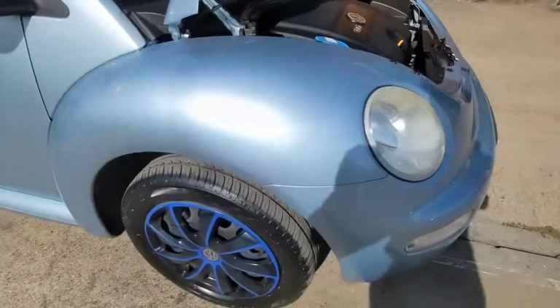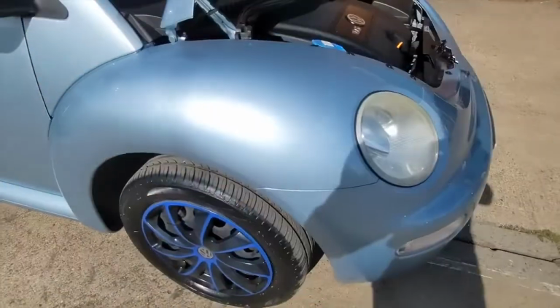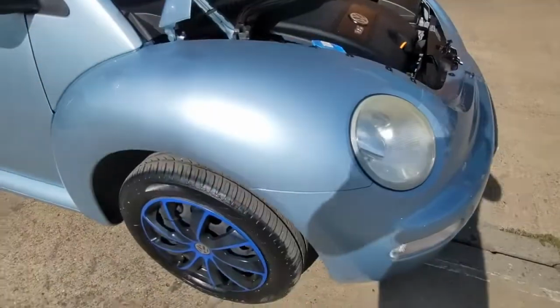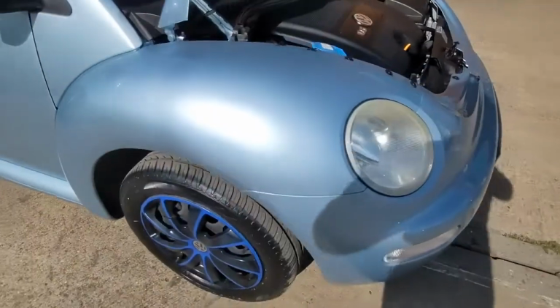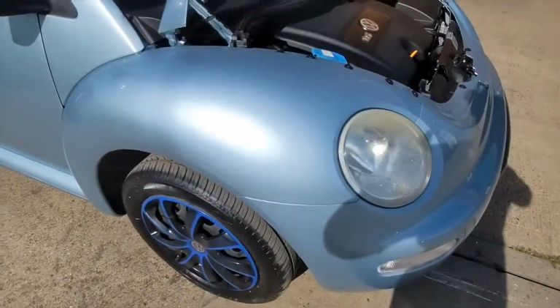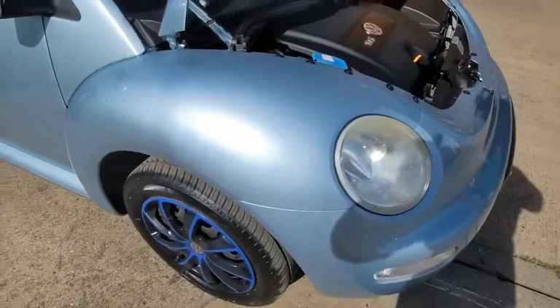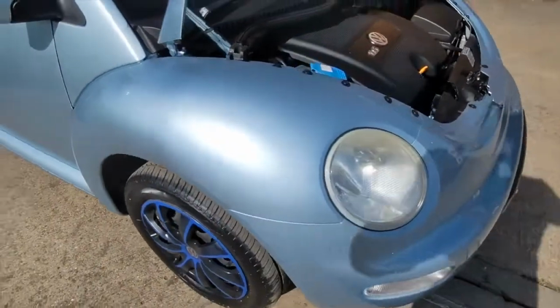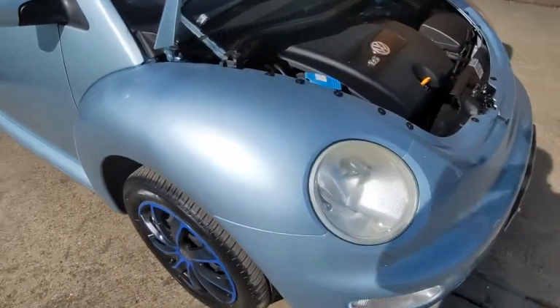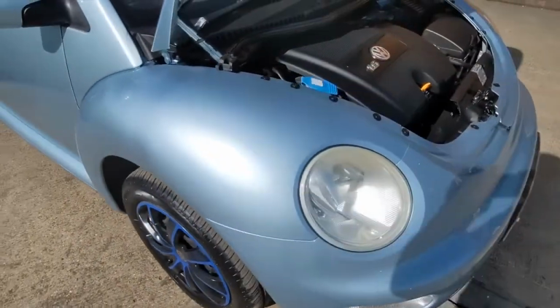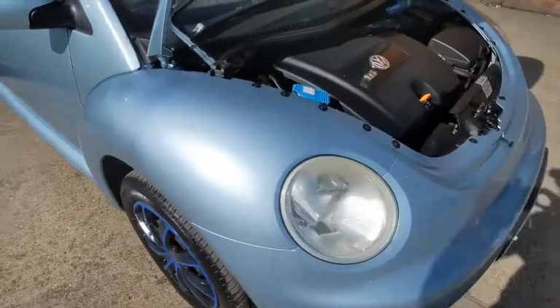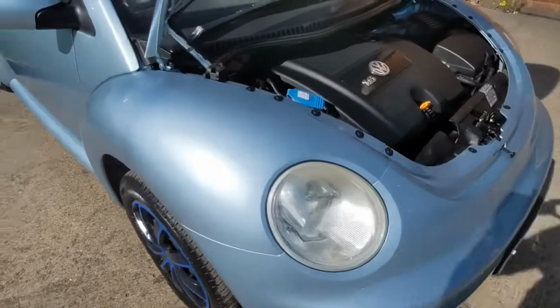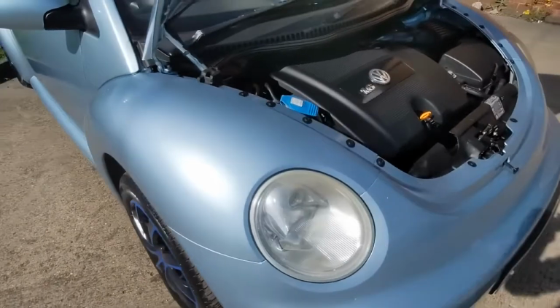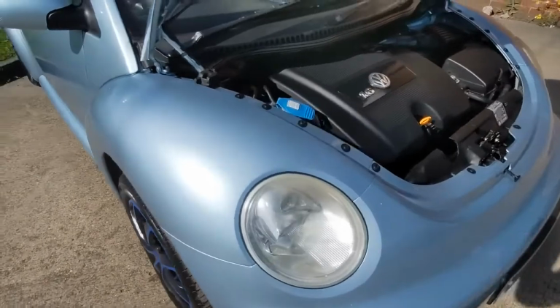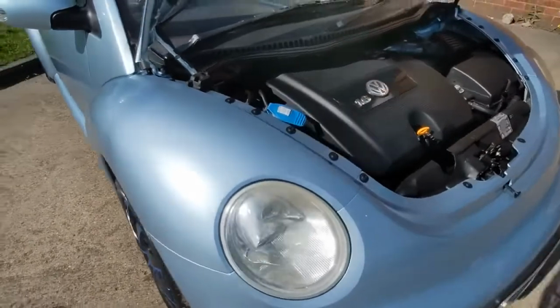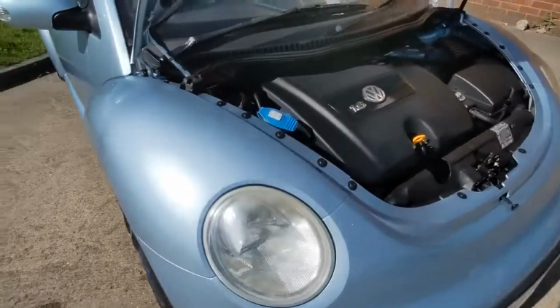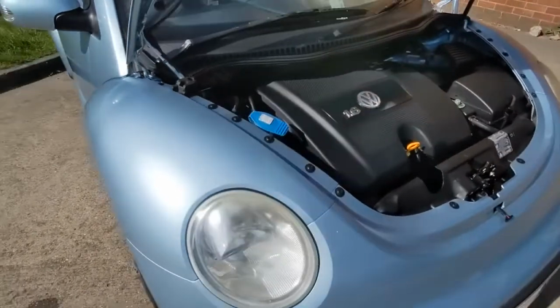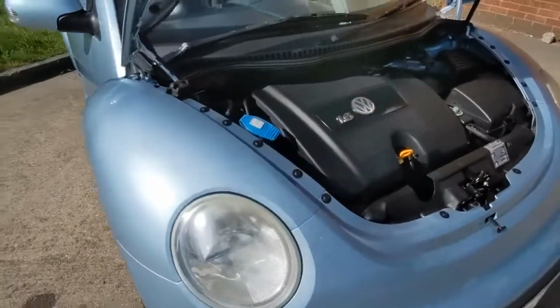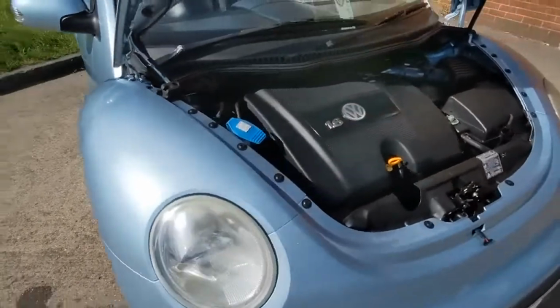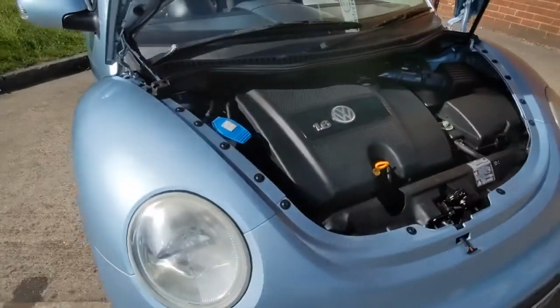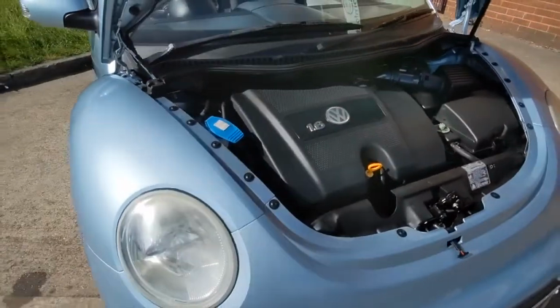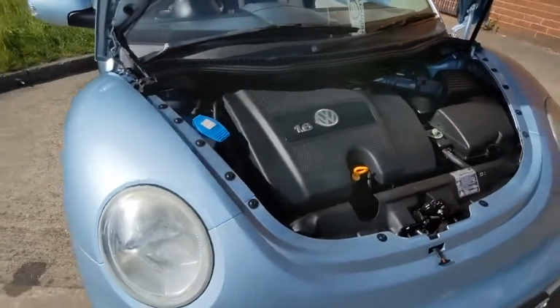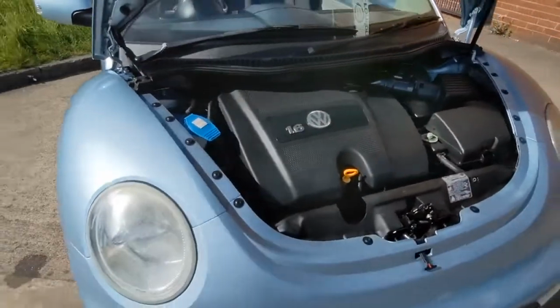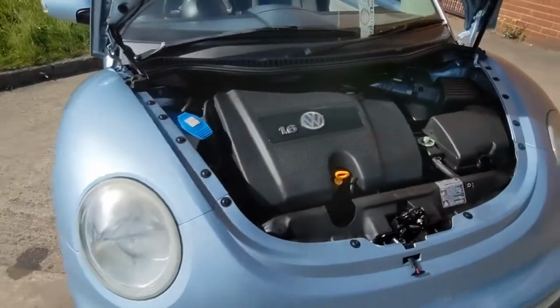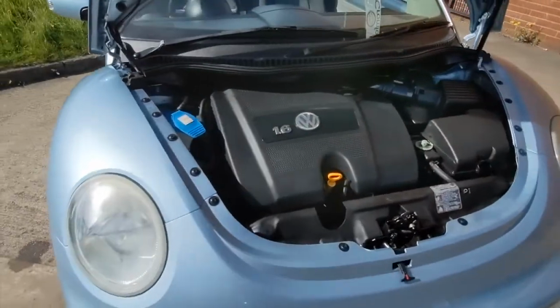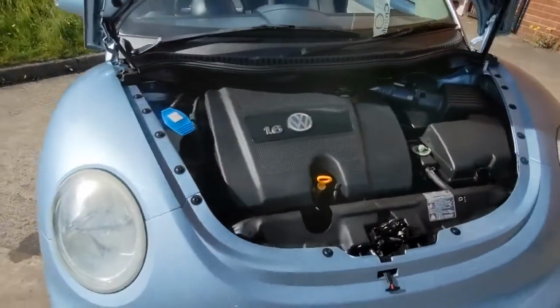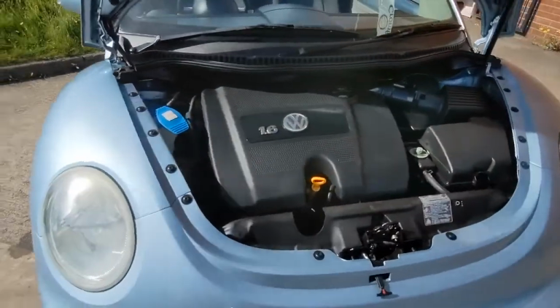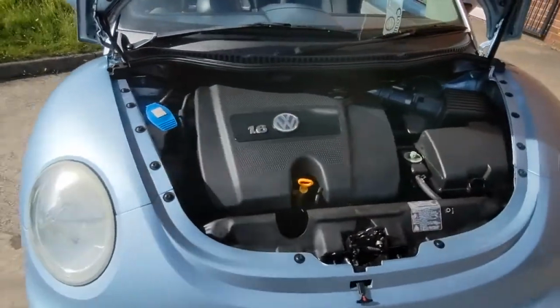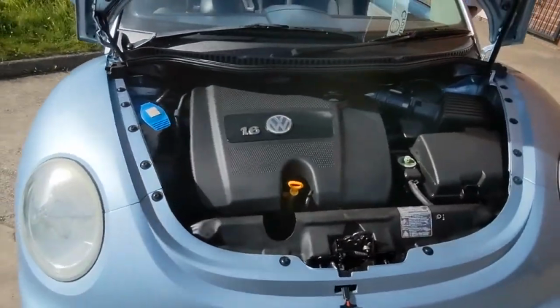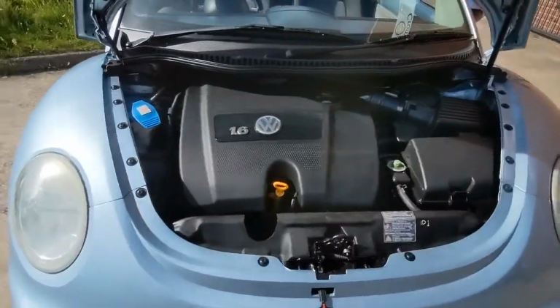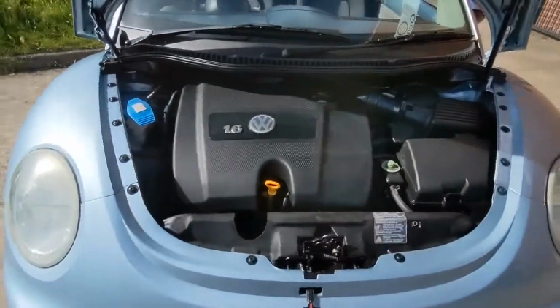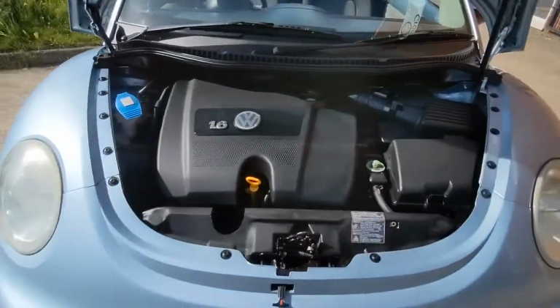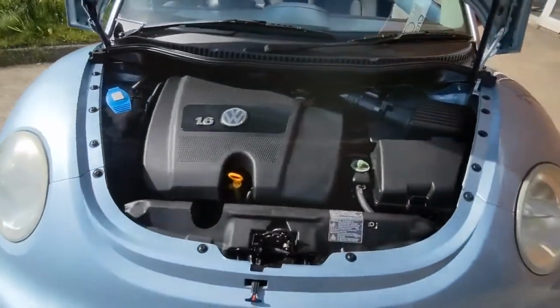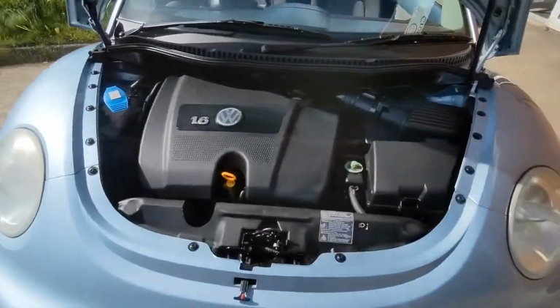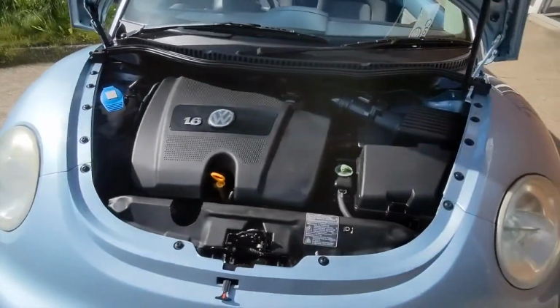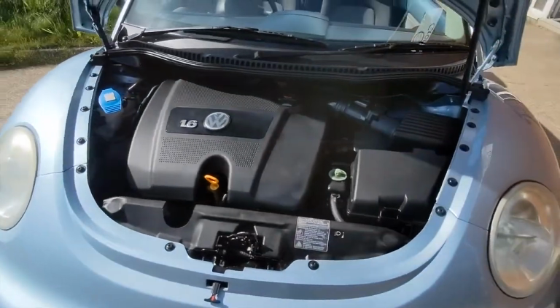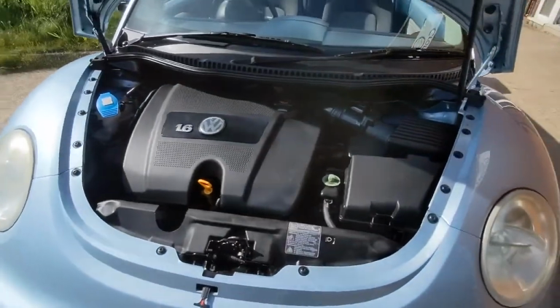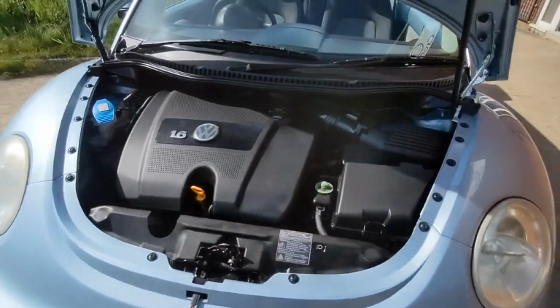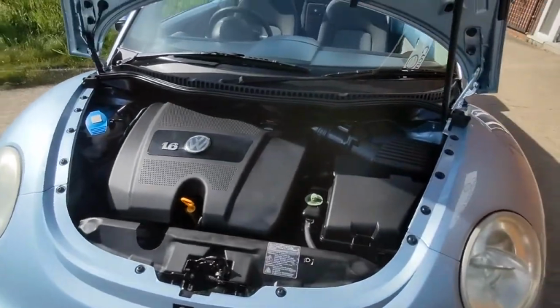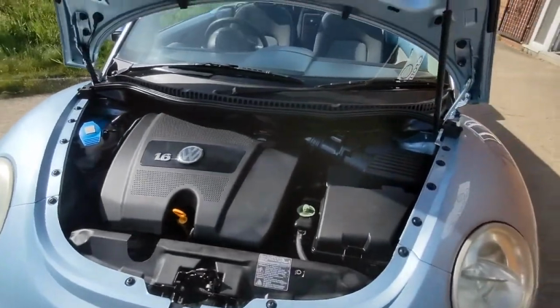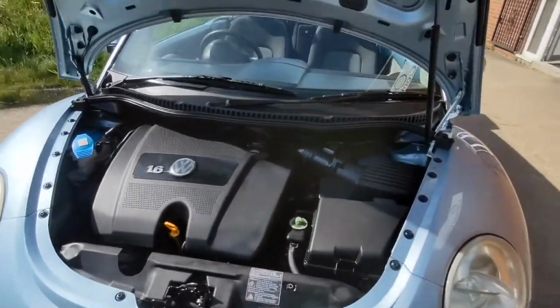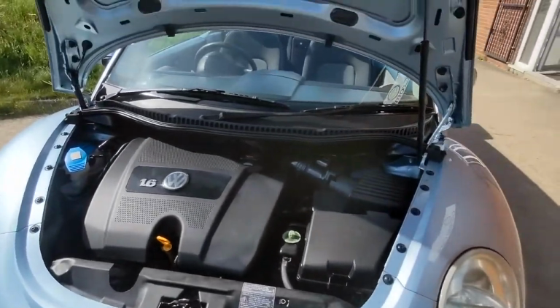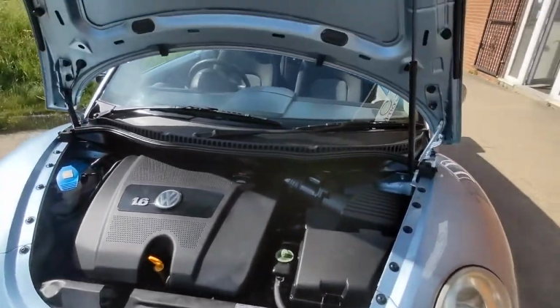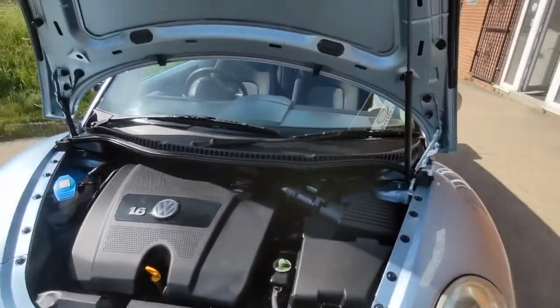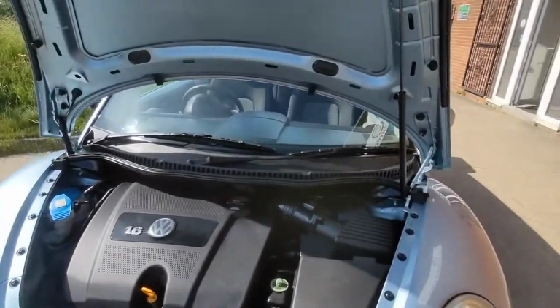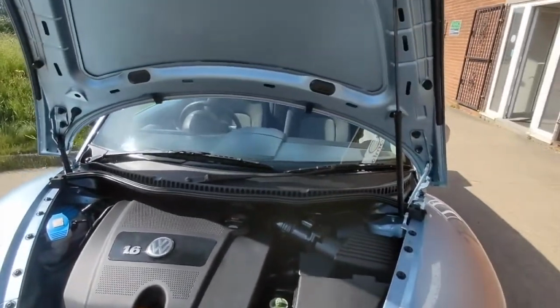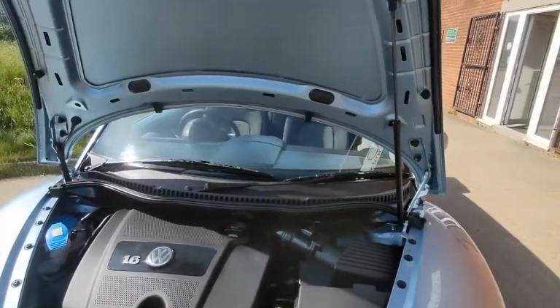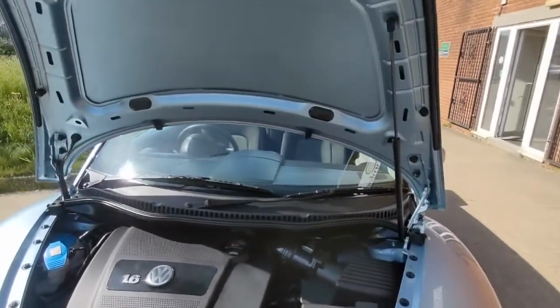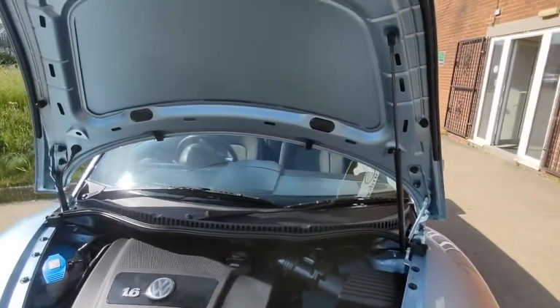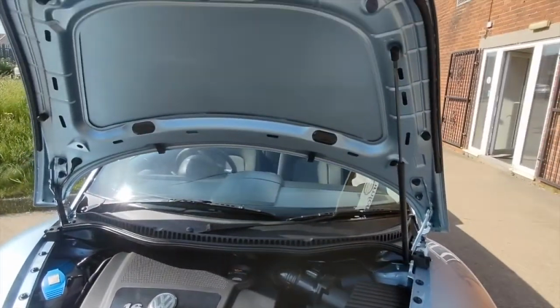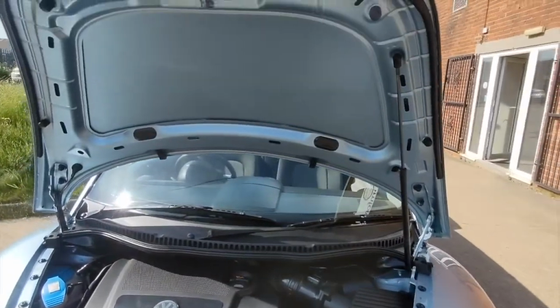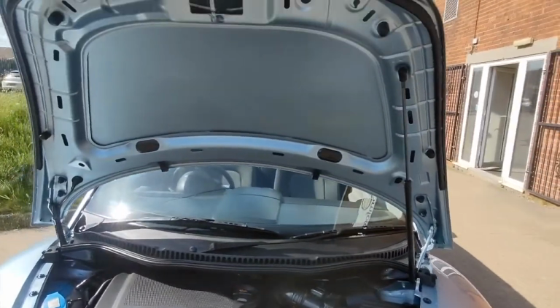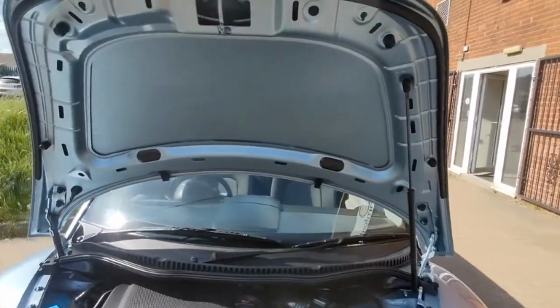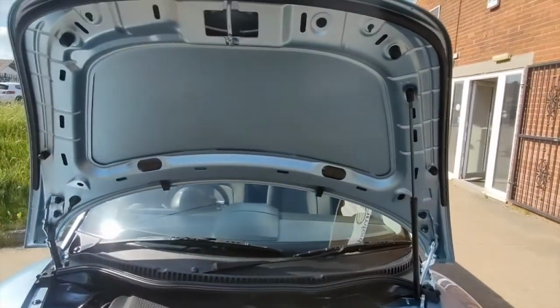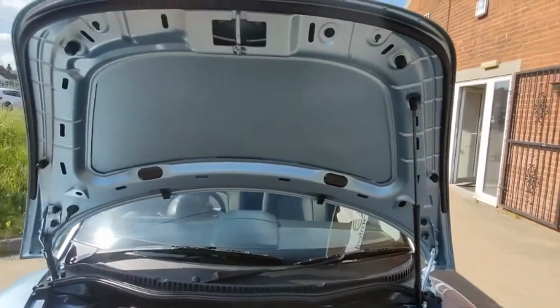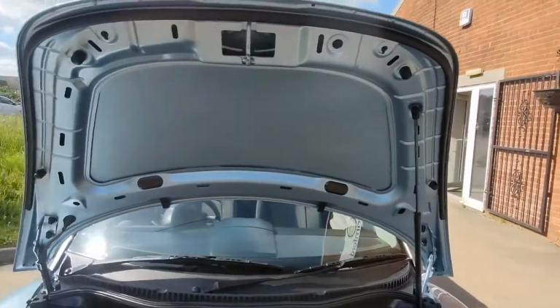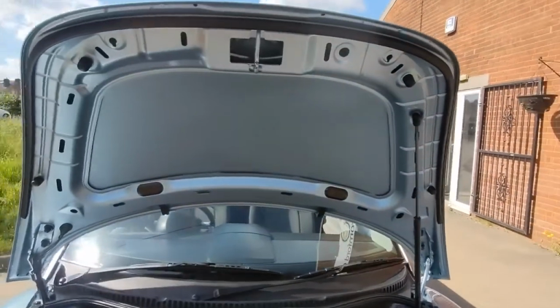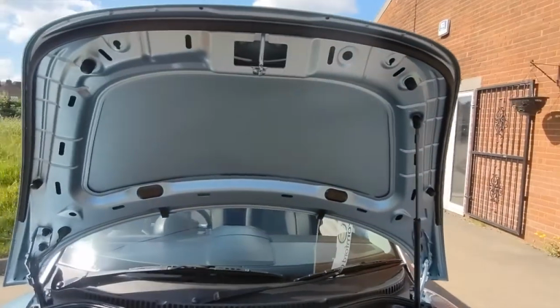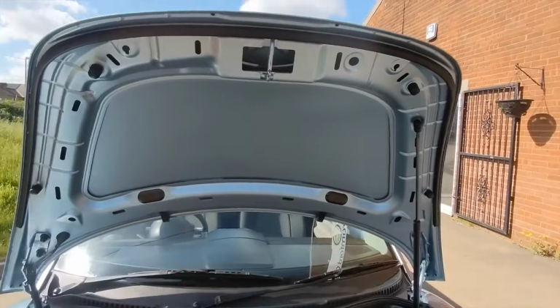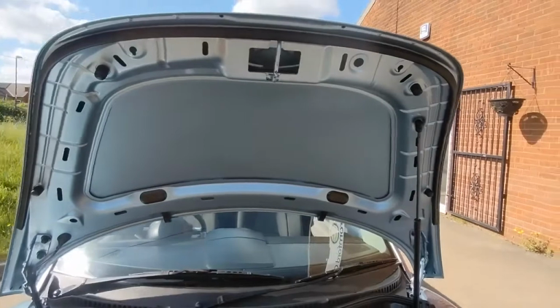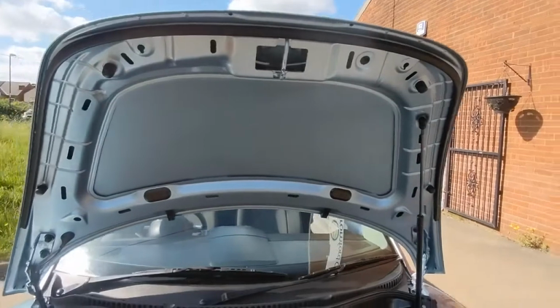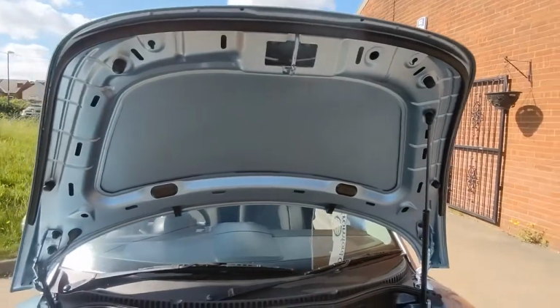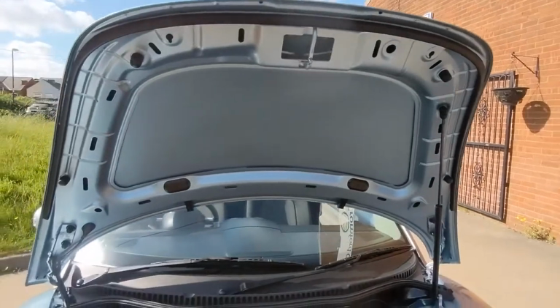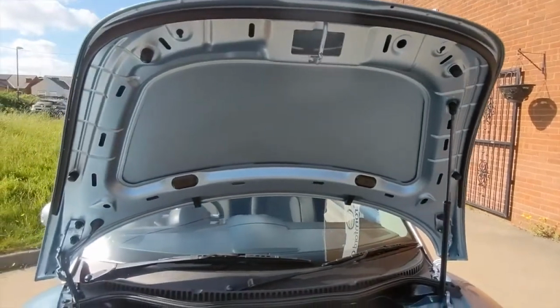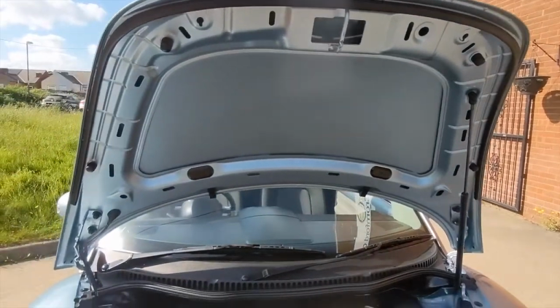Under the bonnet it's very clean — it certainly has been looked after. Just two owners from new and a full ream of service history on this car.